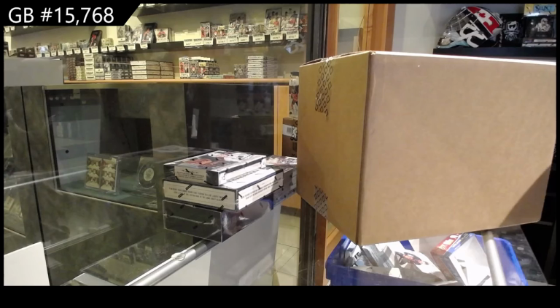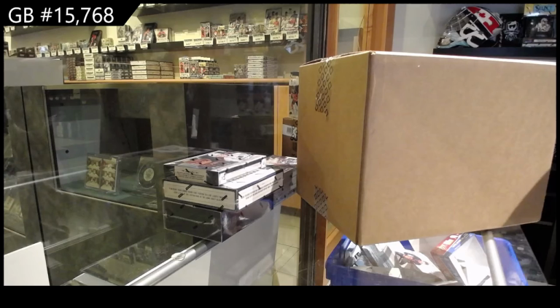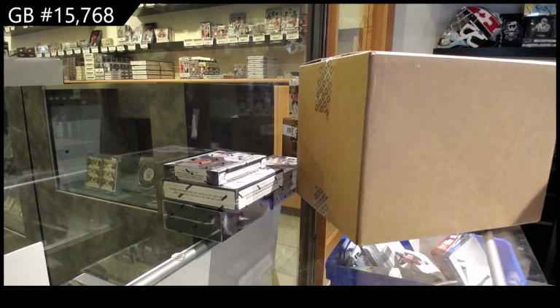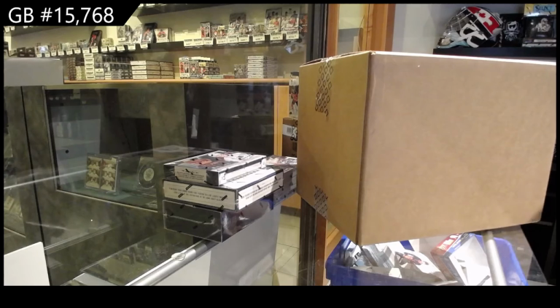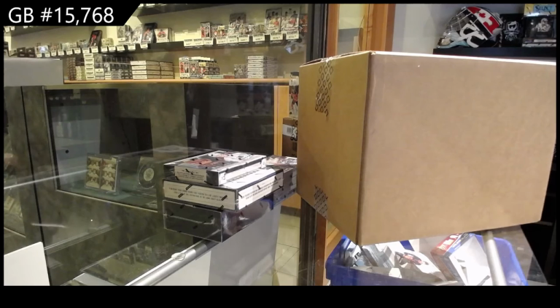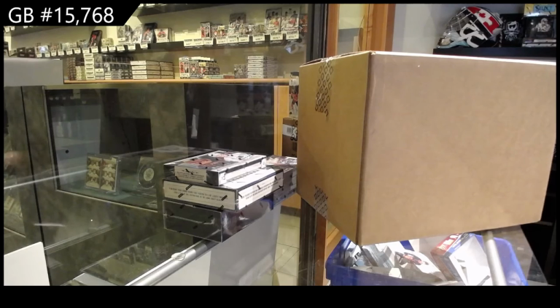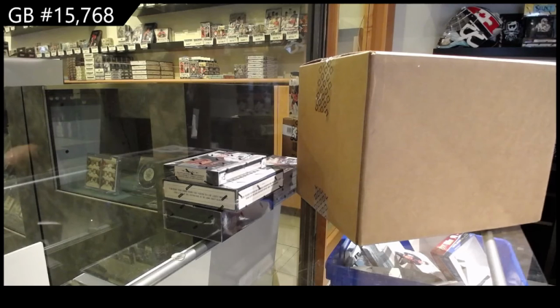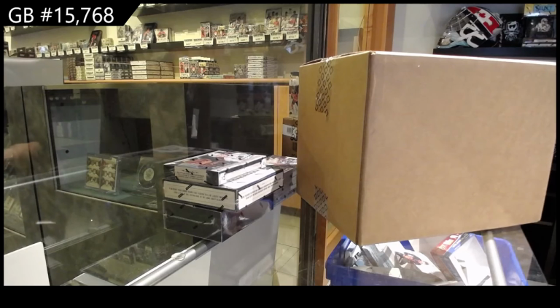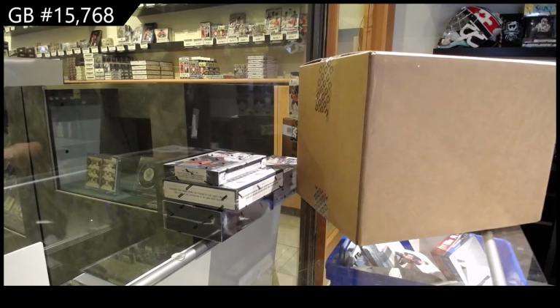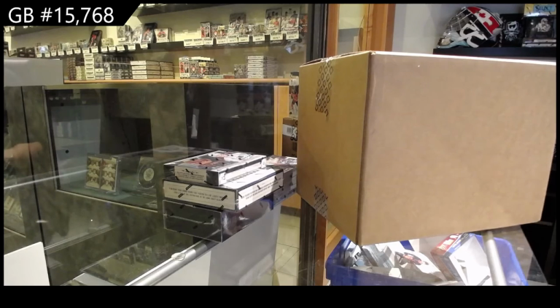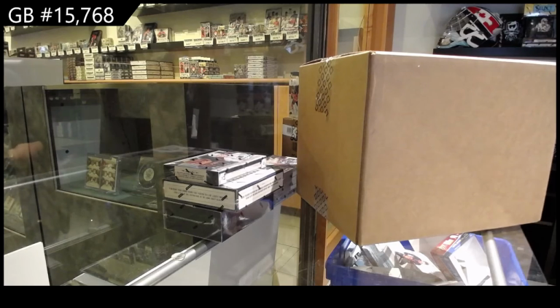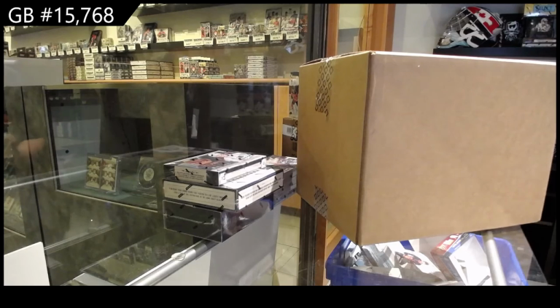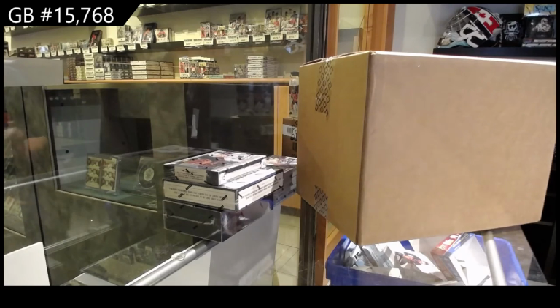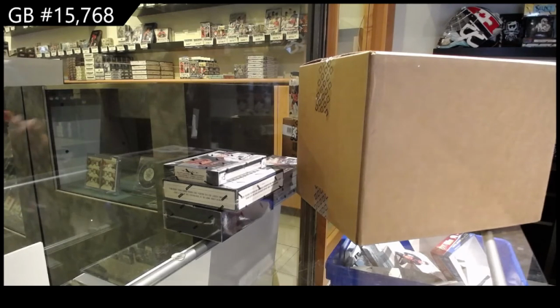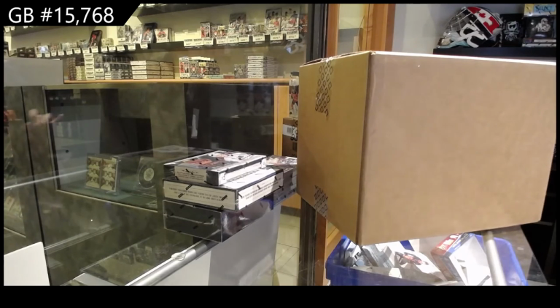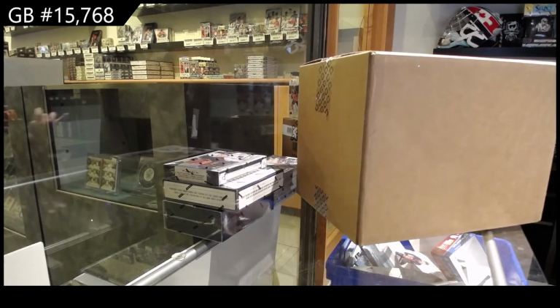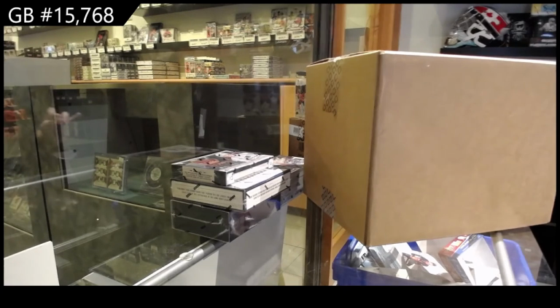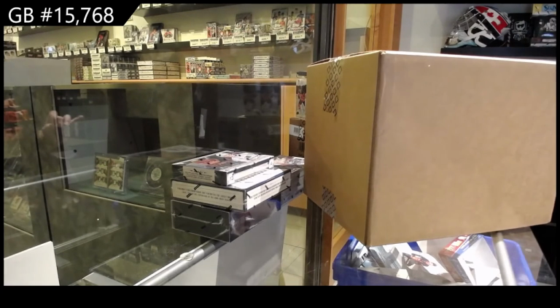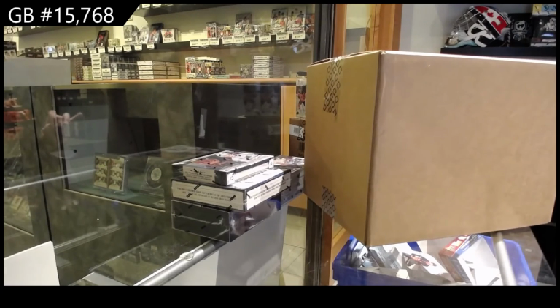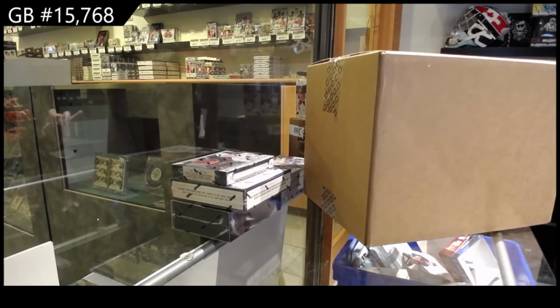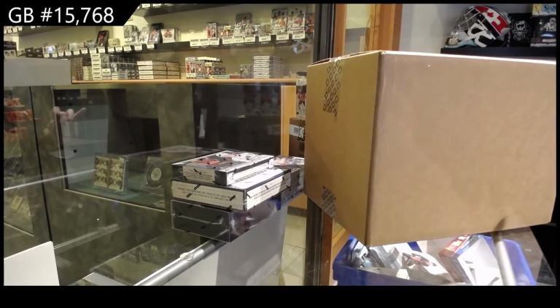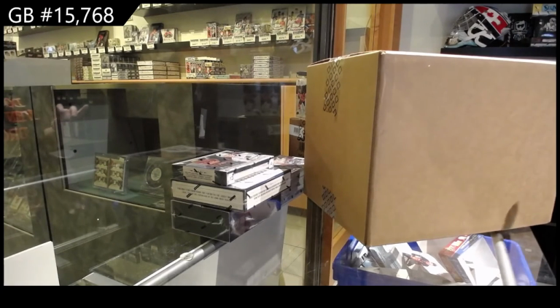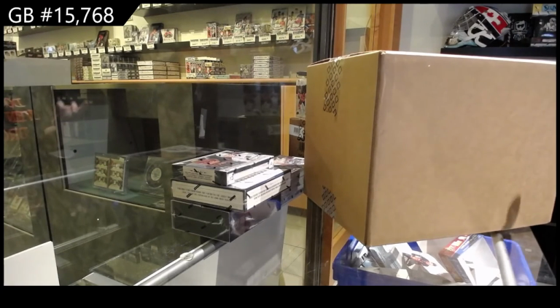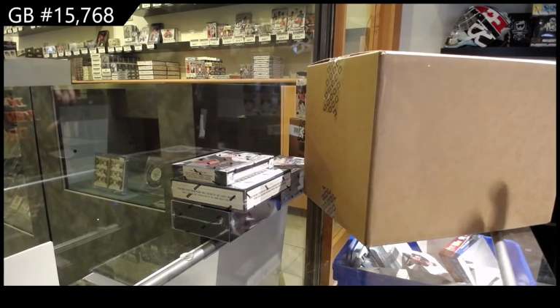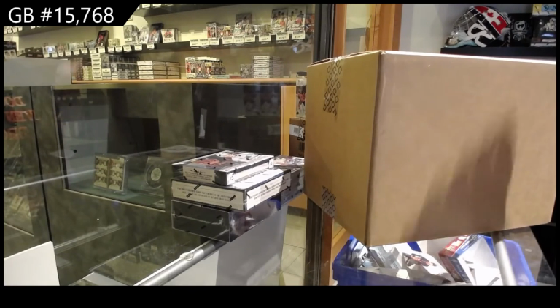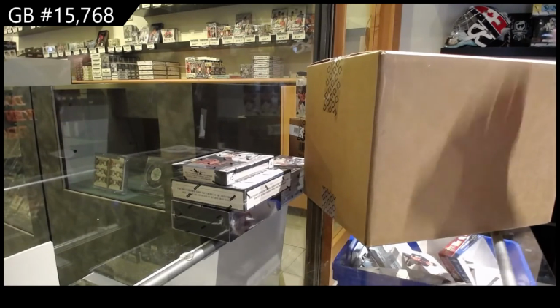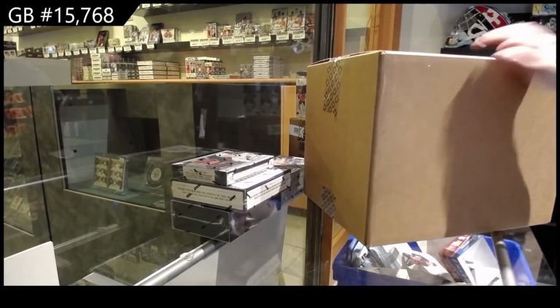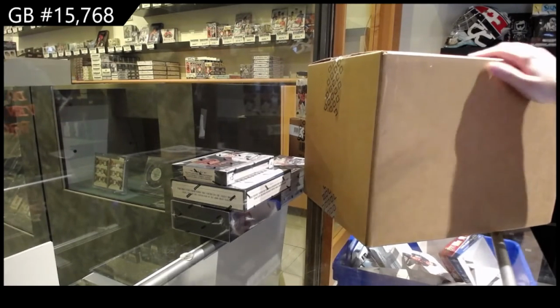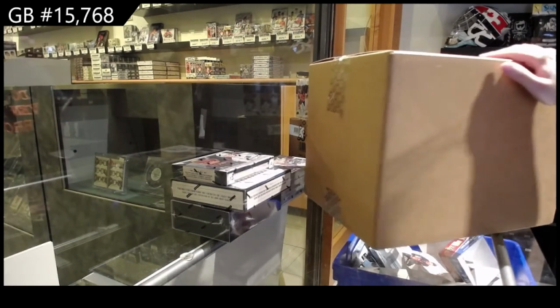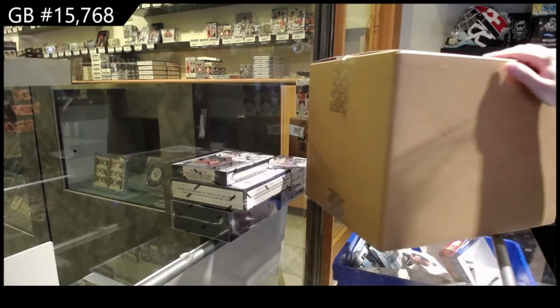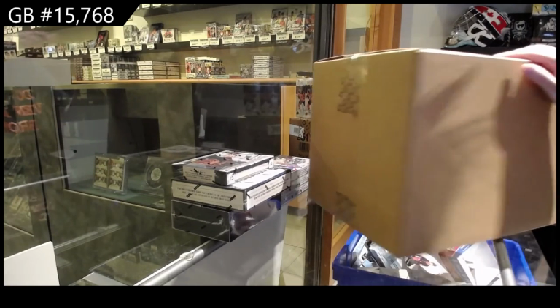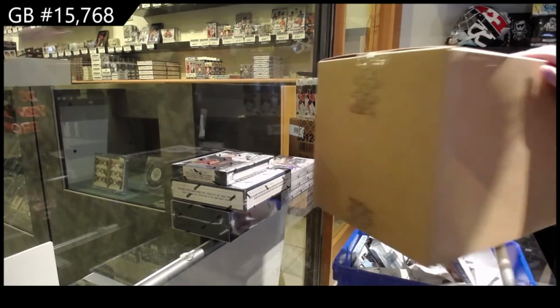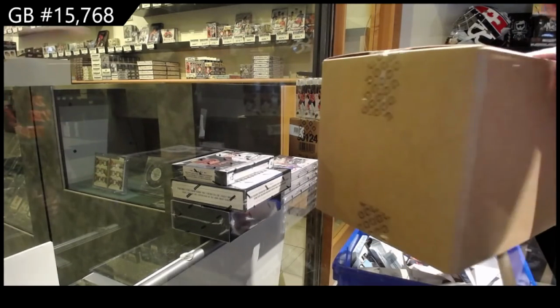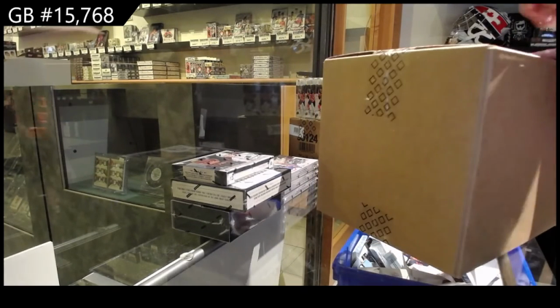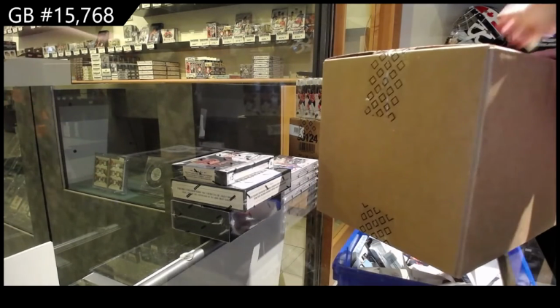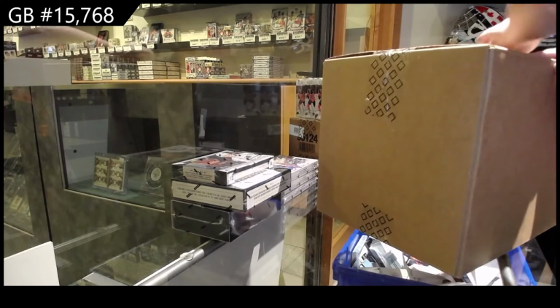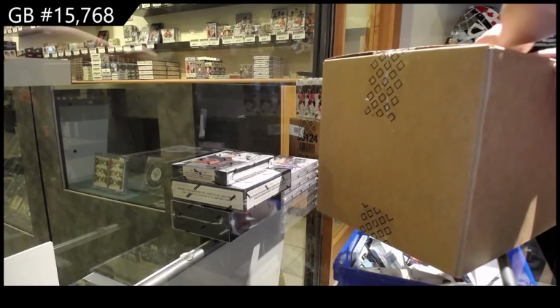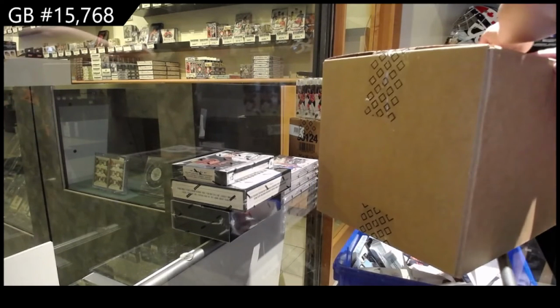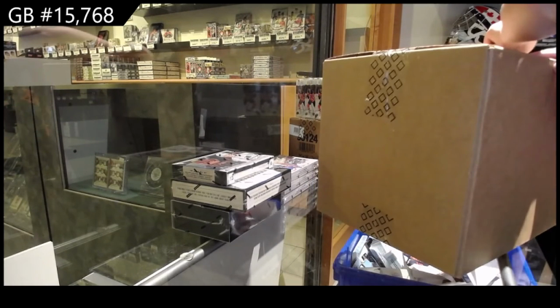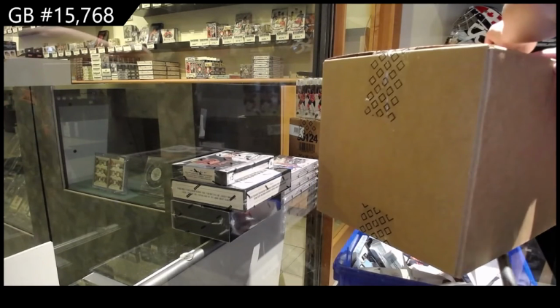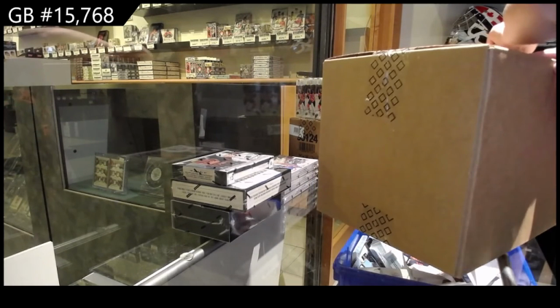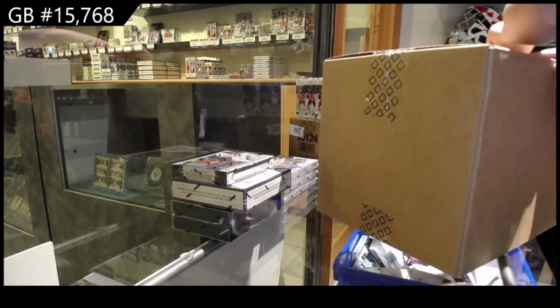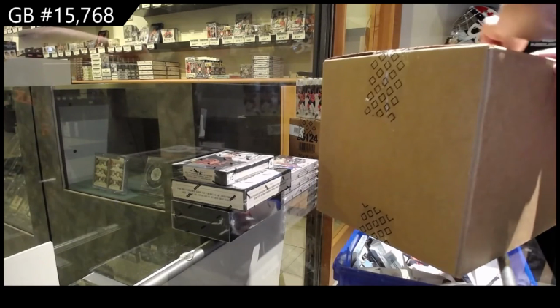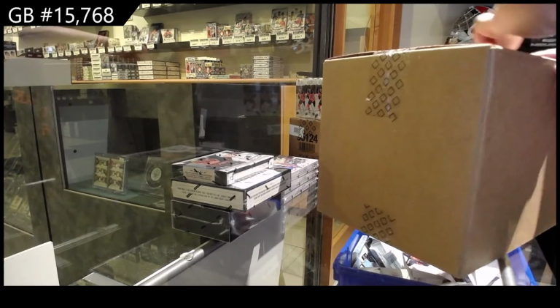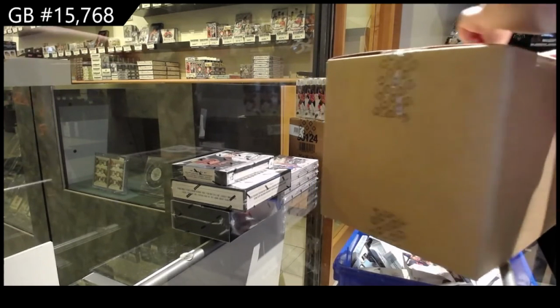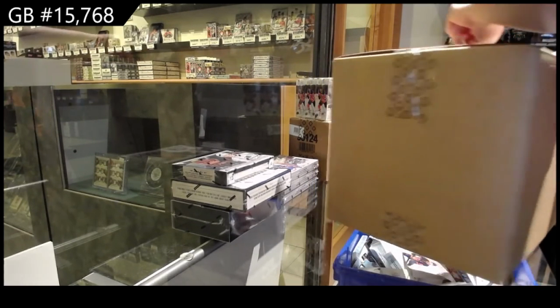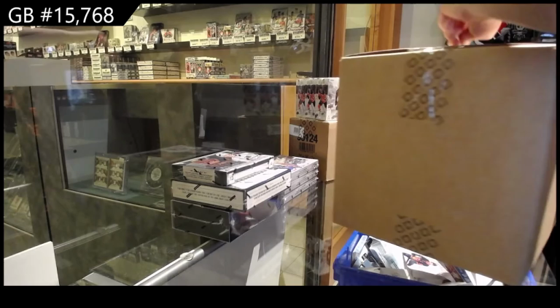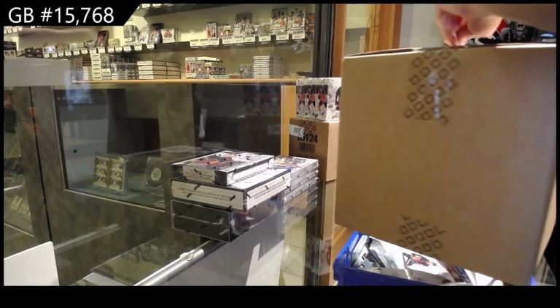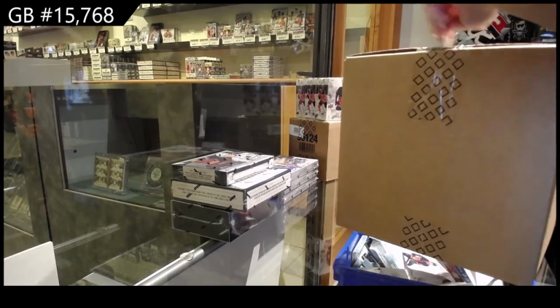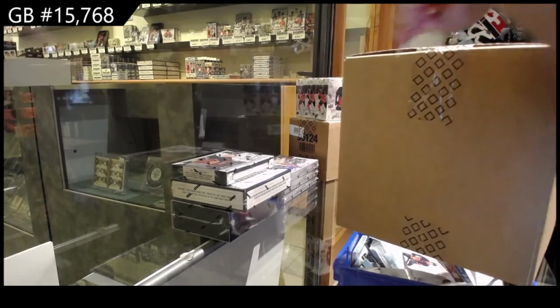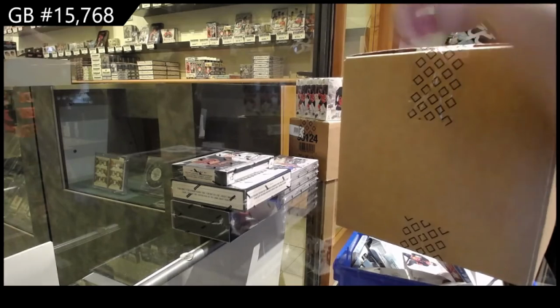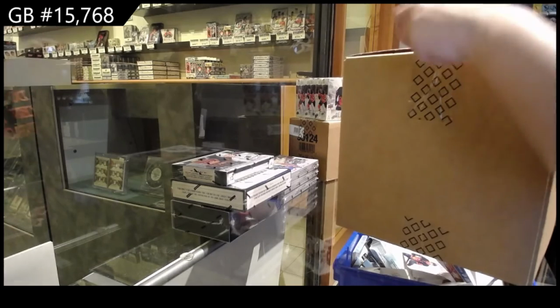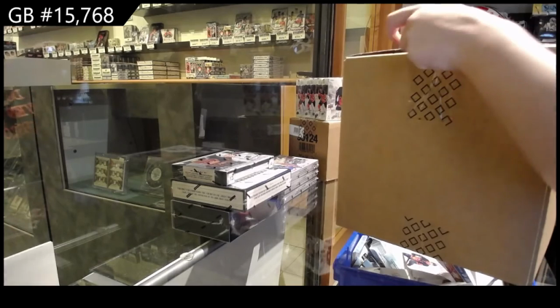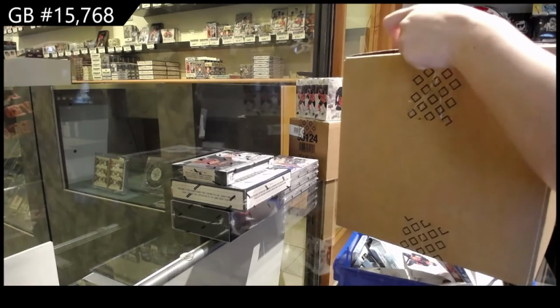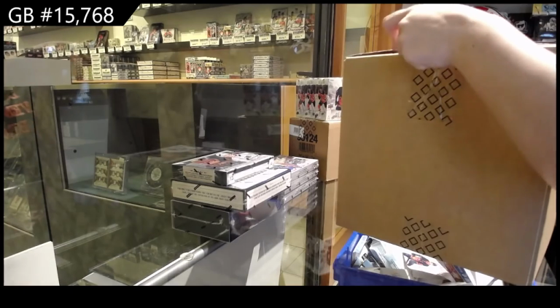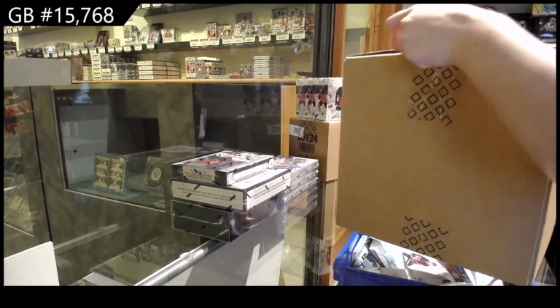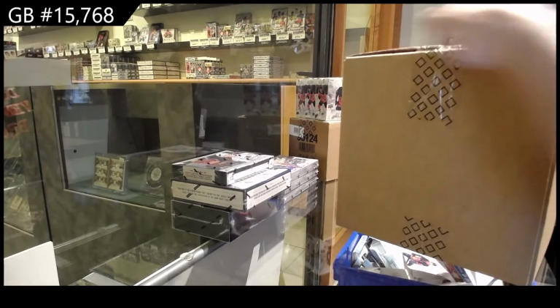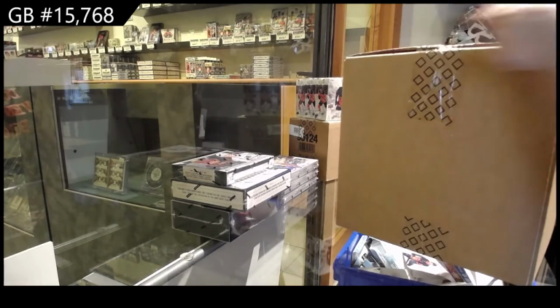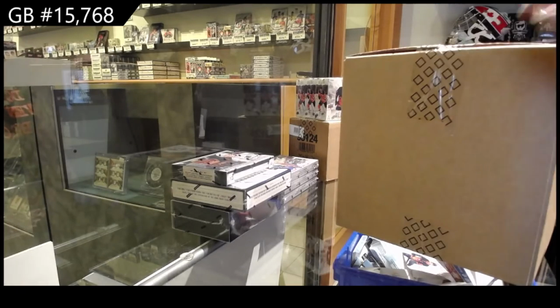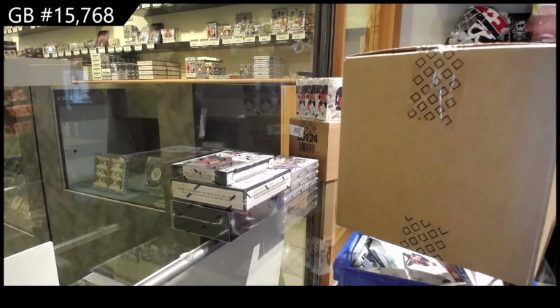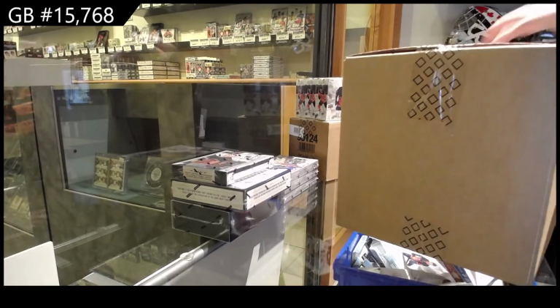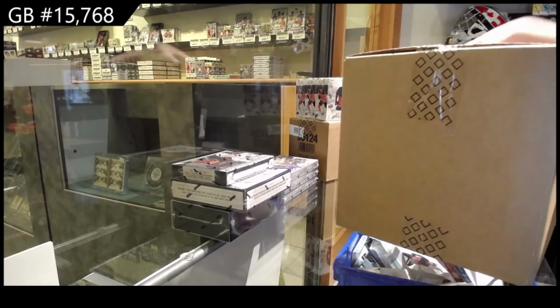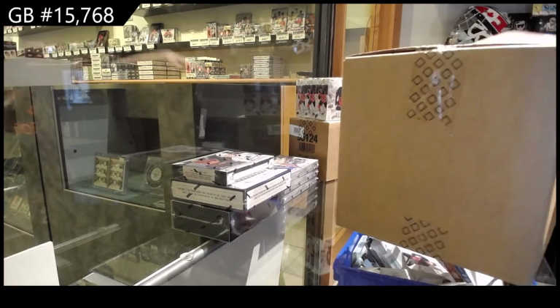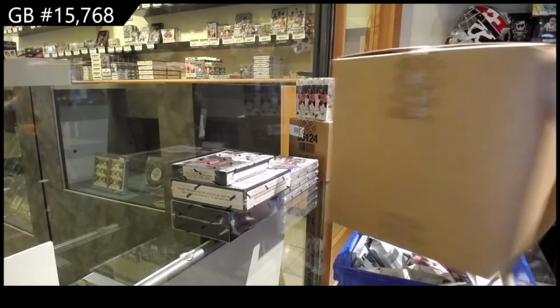That's the NC group break 15,768. We've got the Team Canada Master Collection box break.